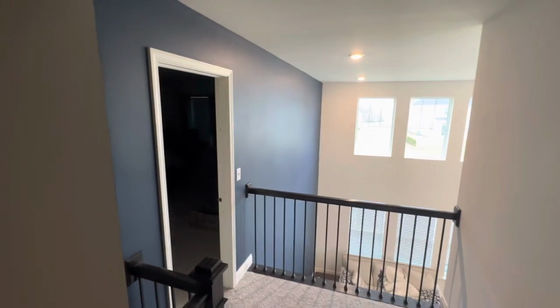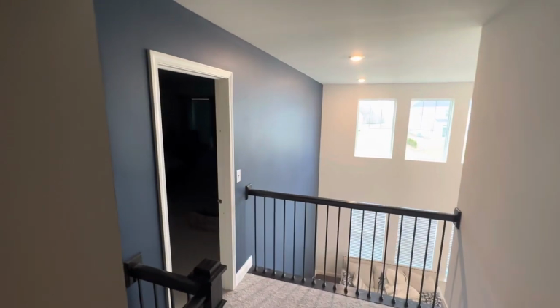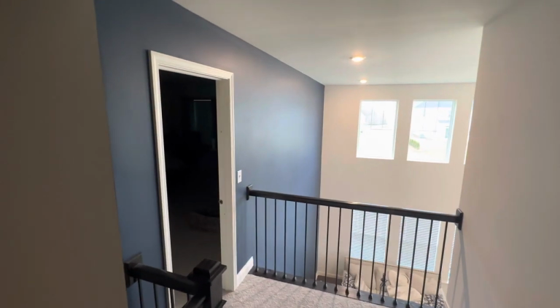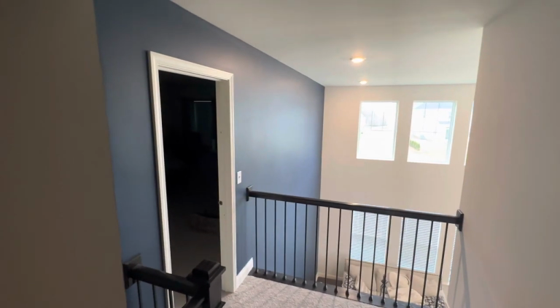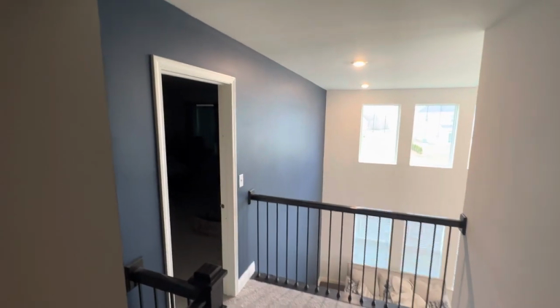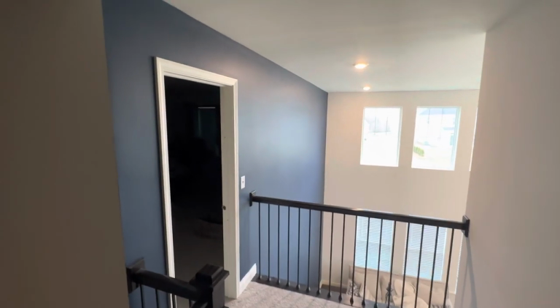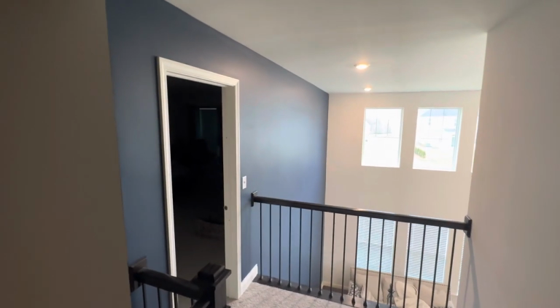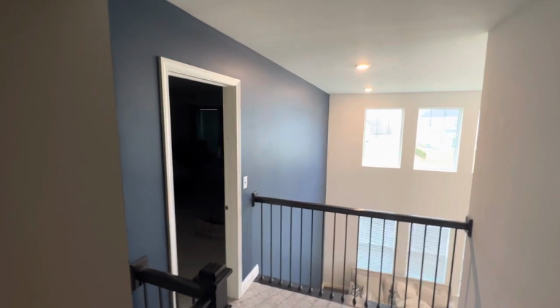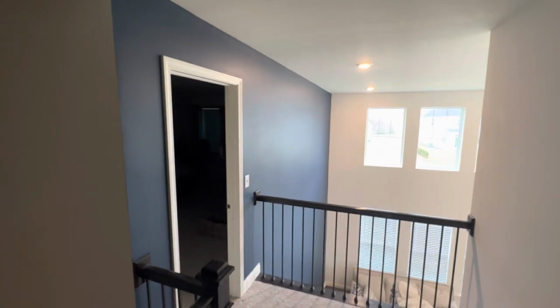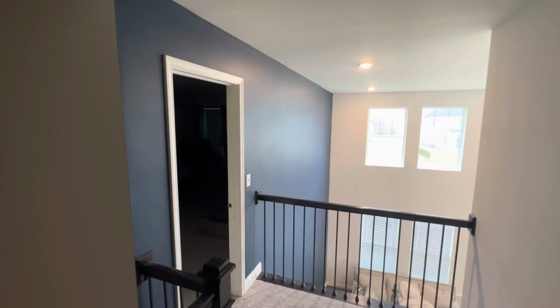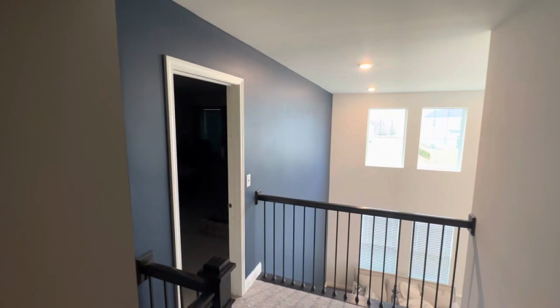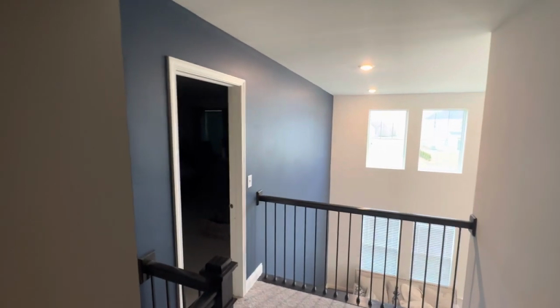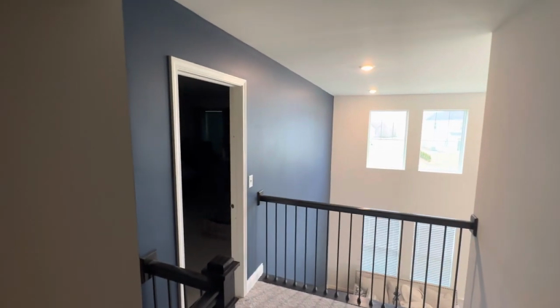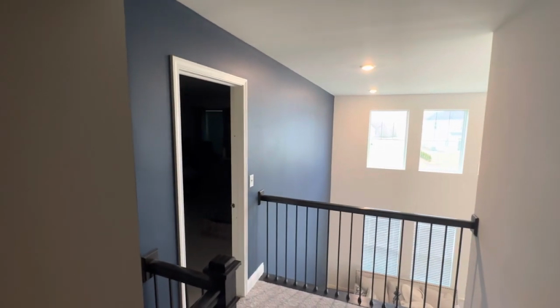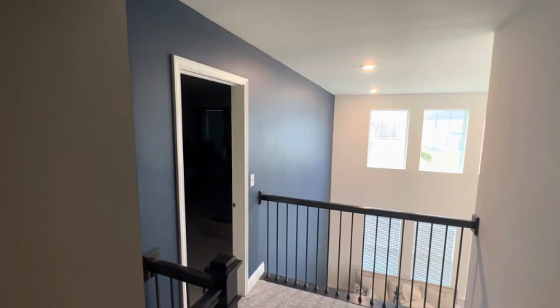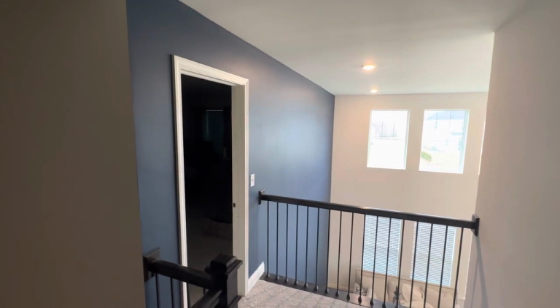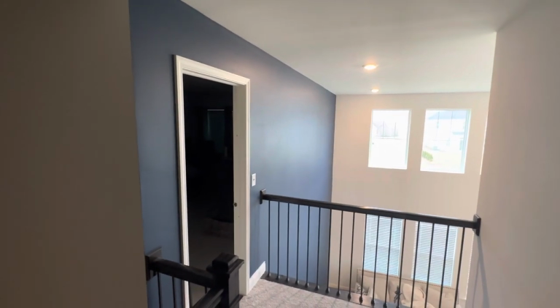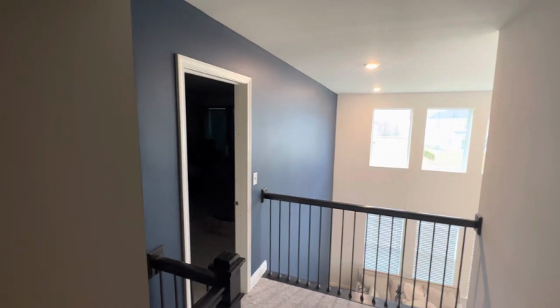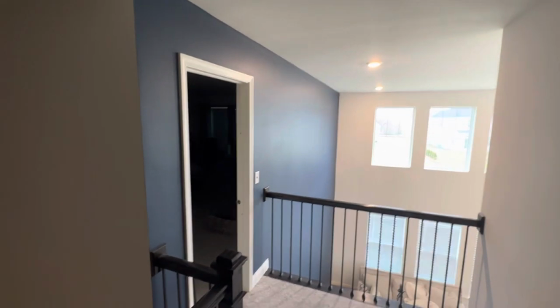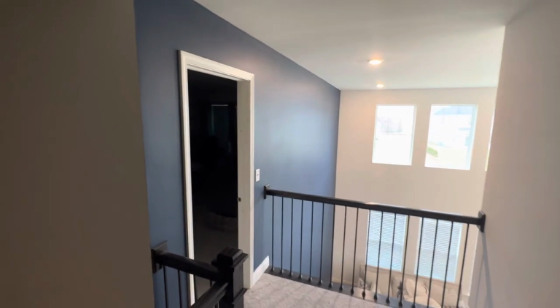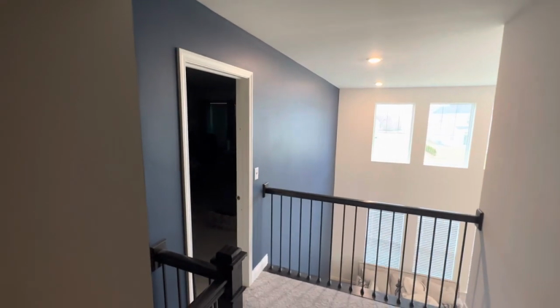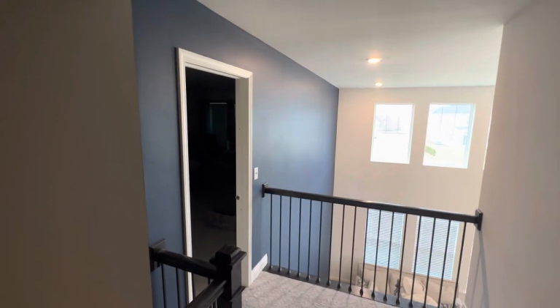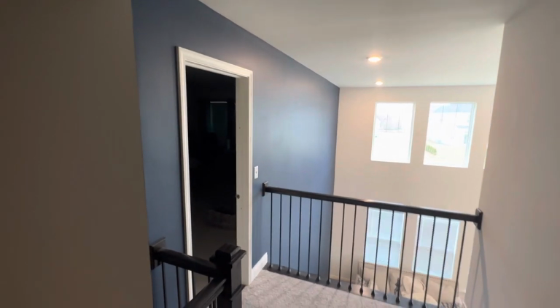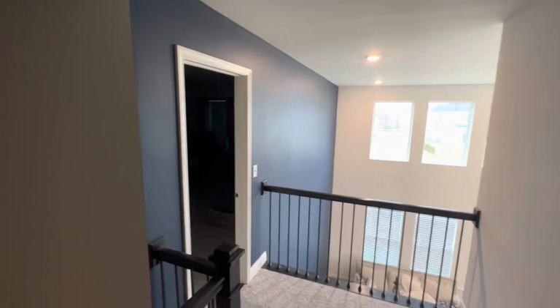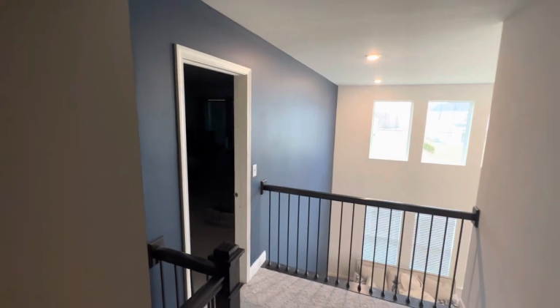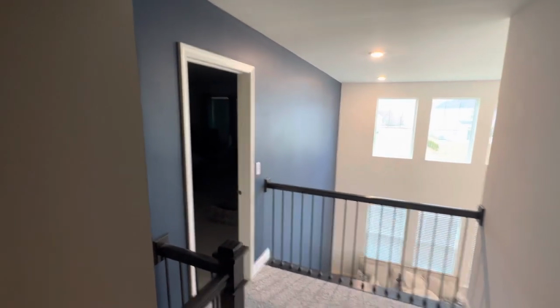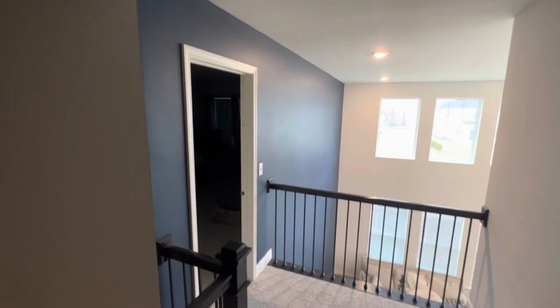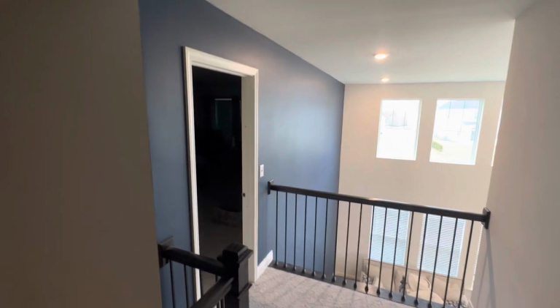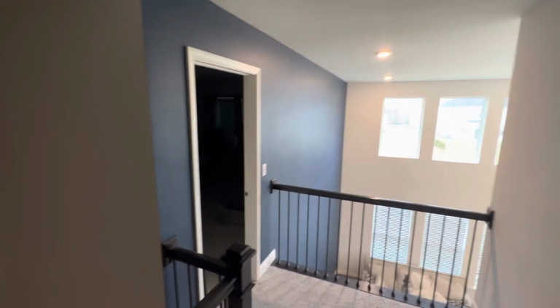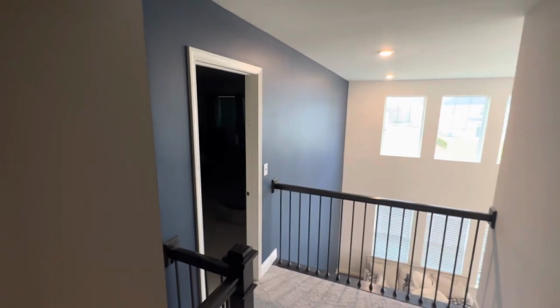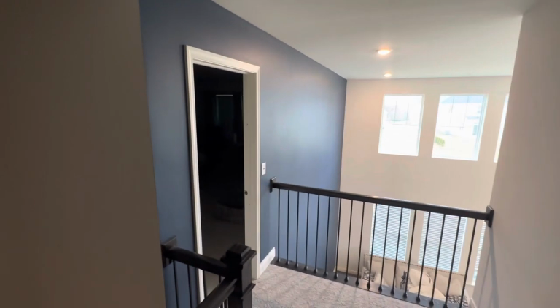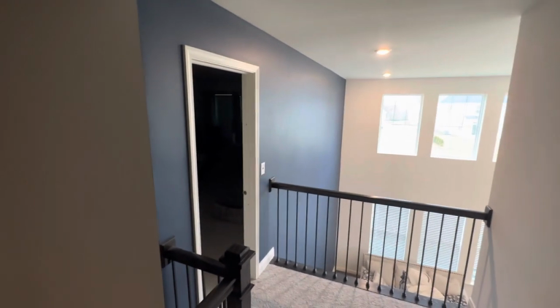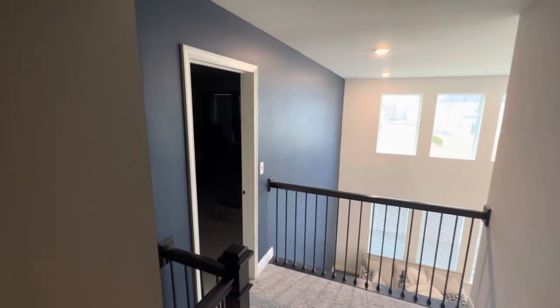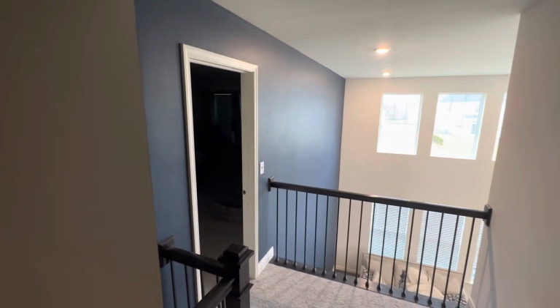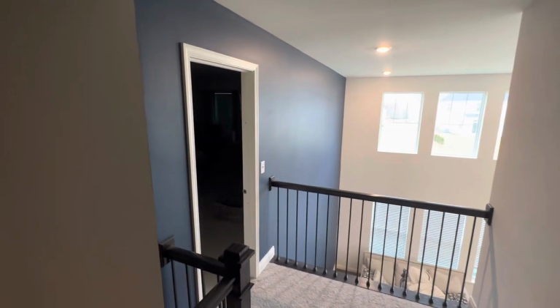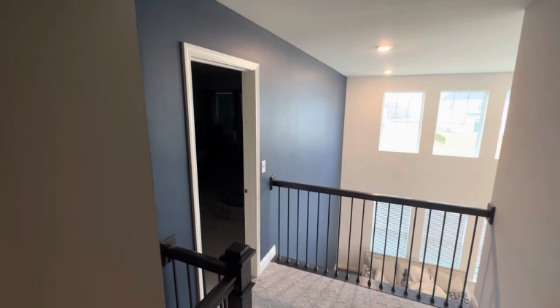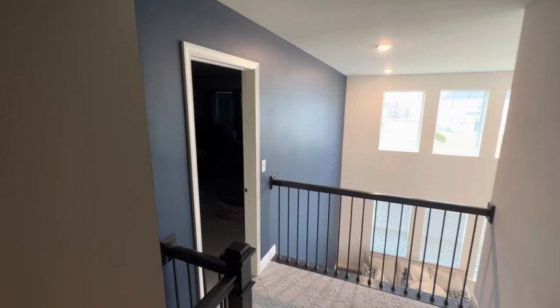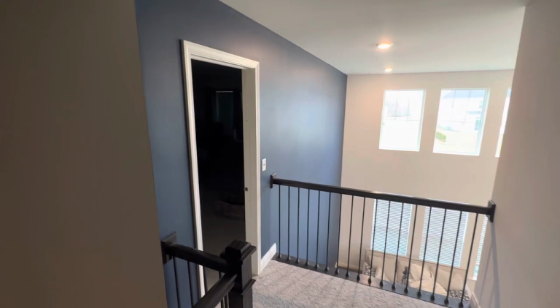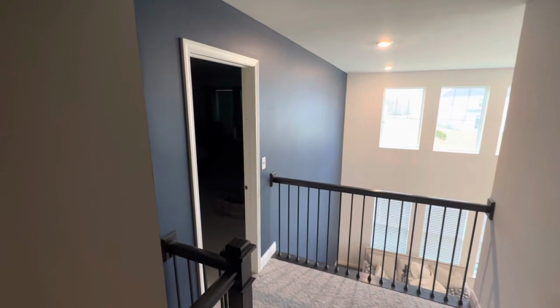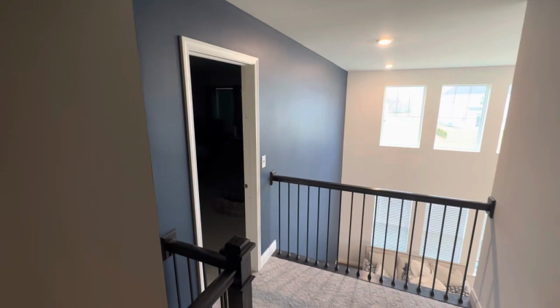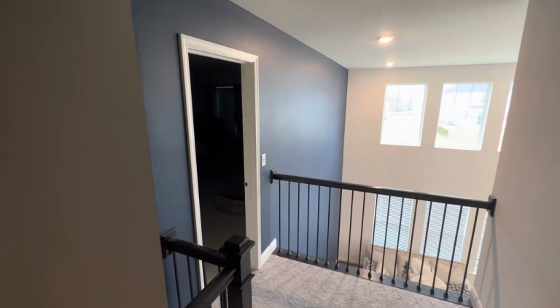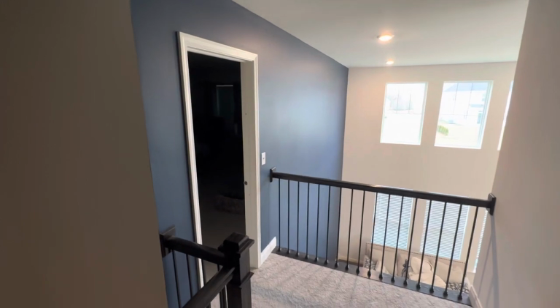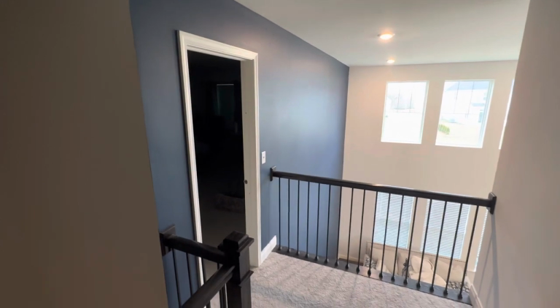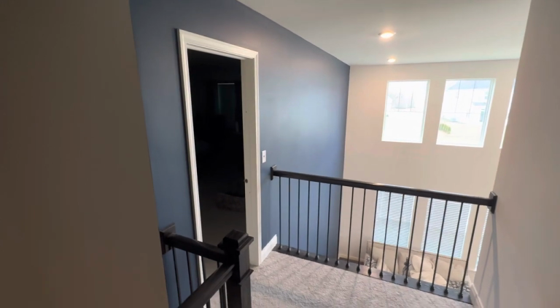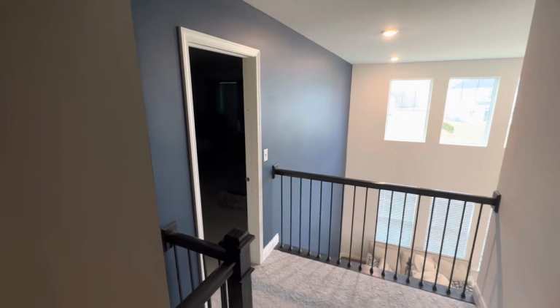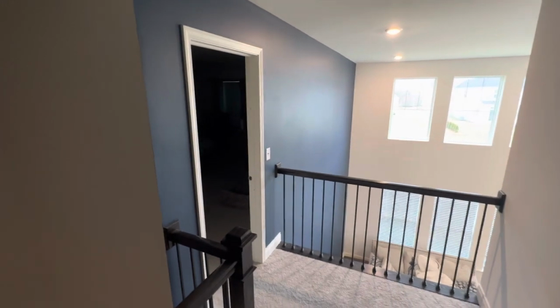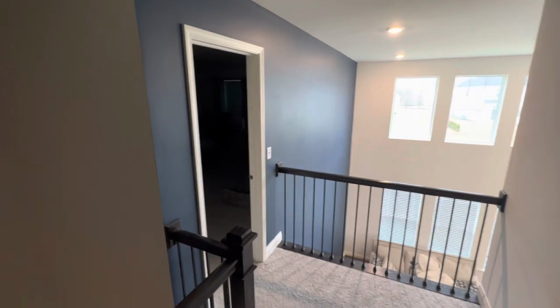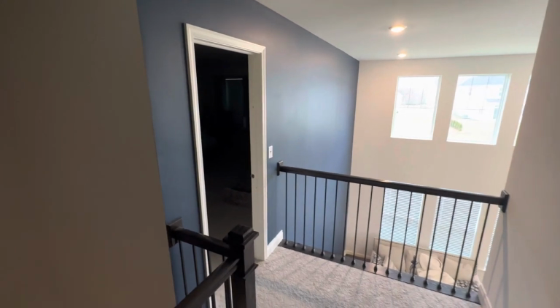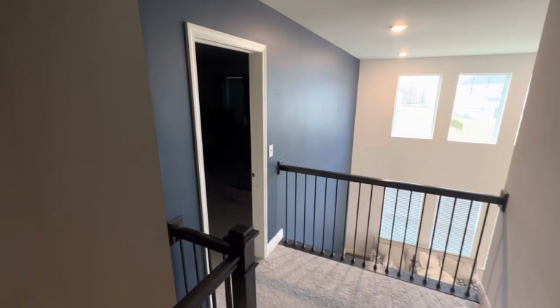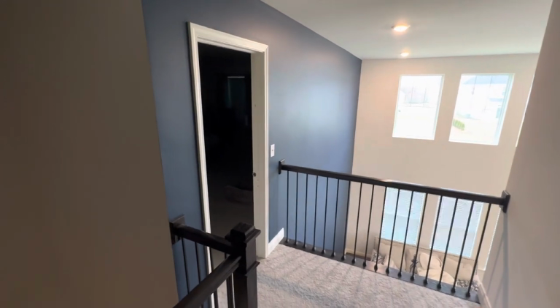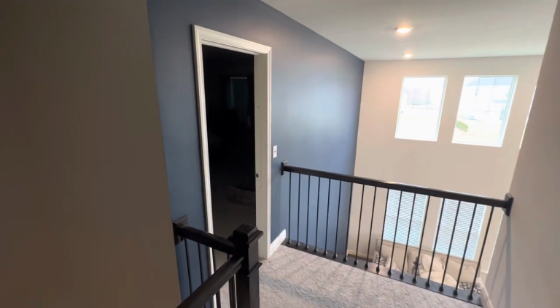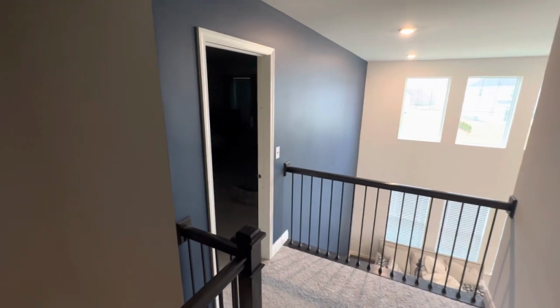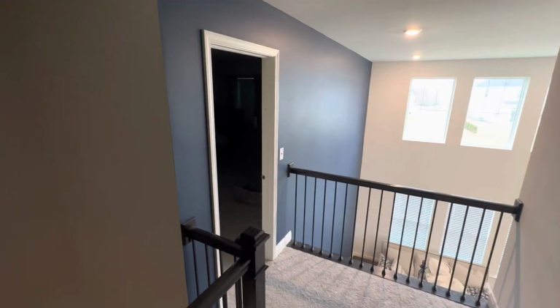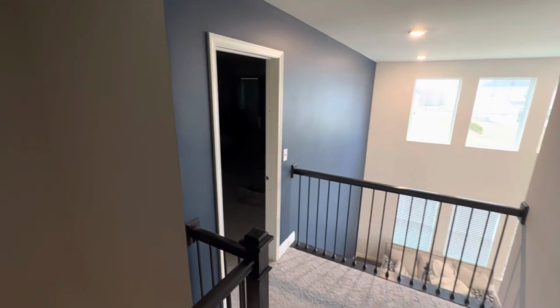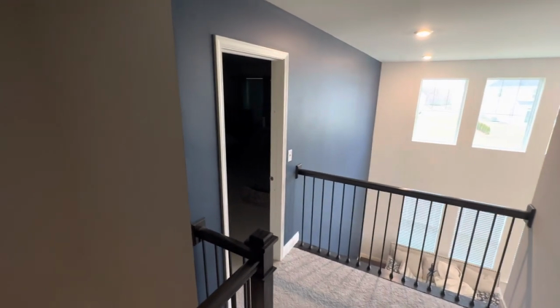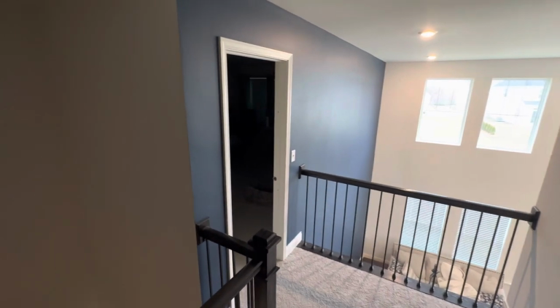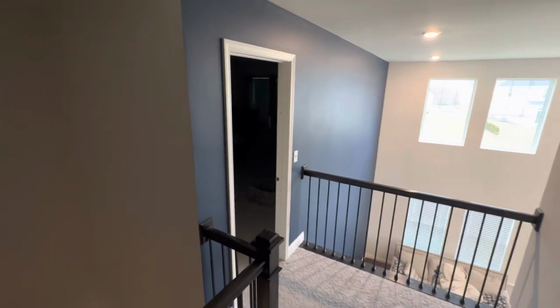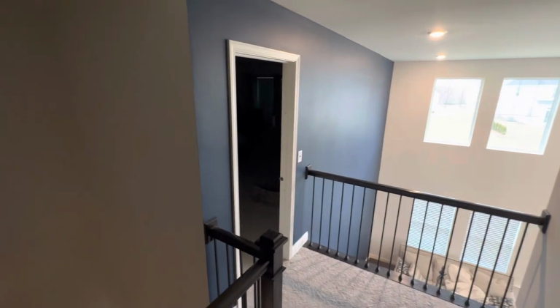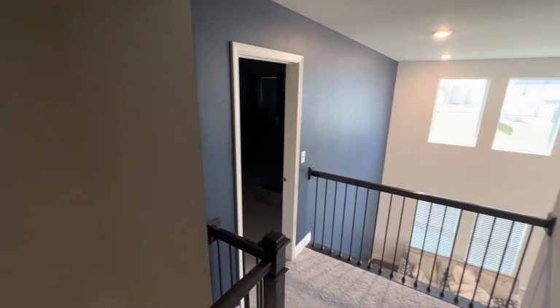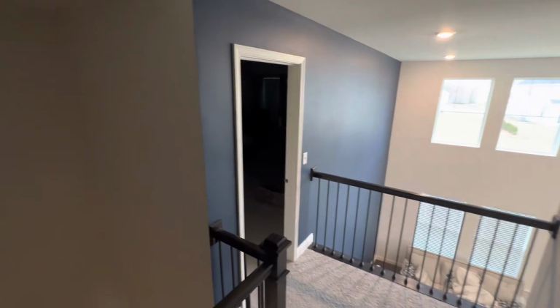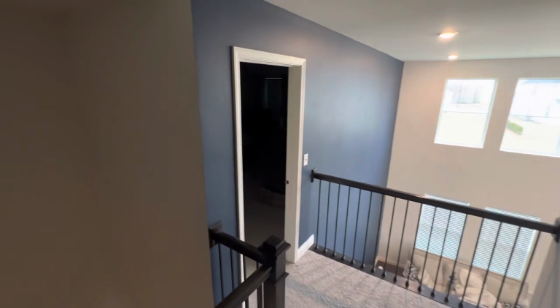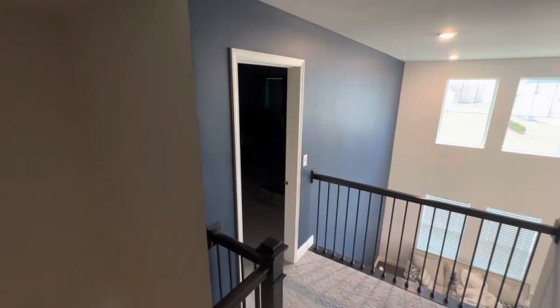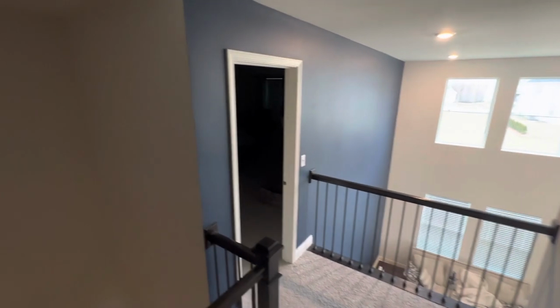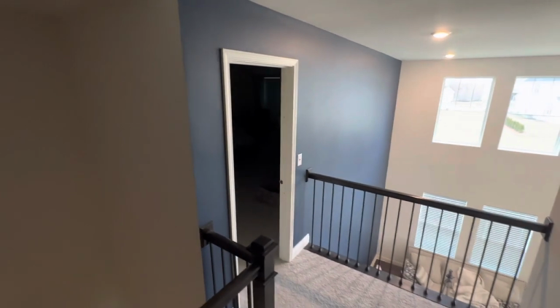Hello everyone, David Cooke at DeFranco Painting and Wallpaper. This is a cost video on painting a two-story exit wall.